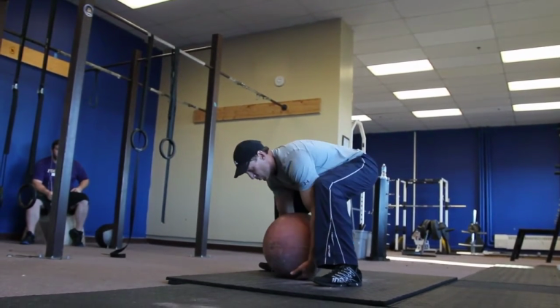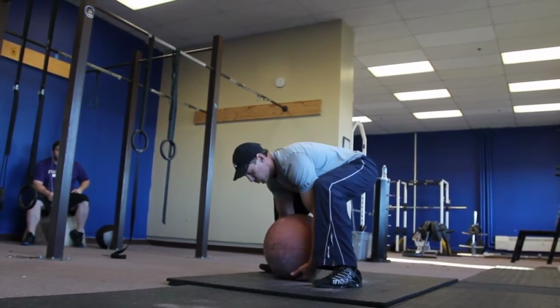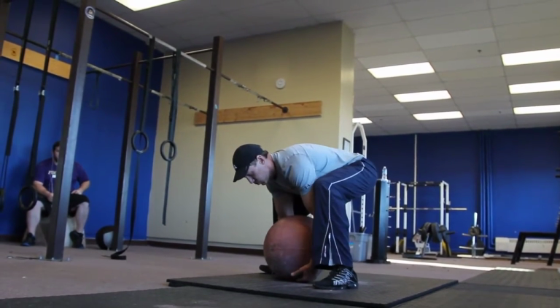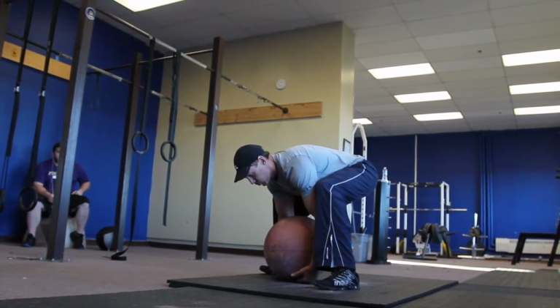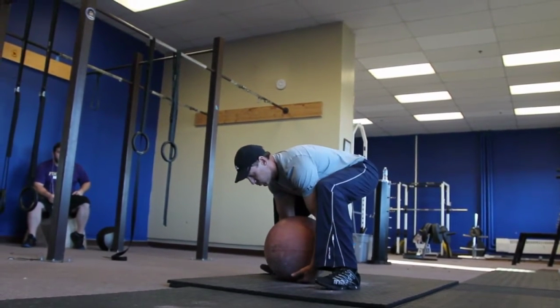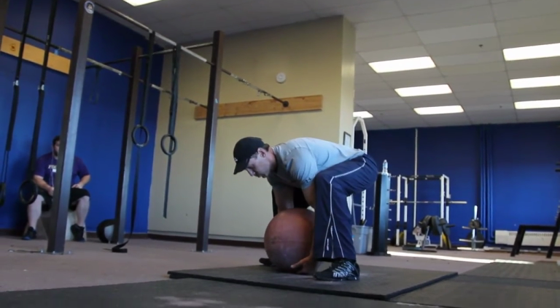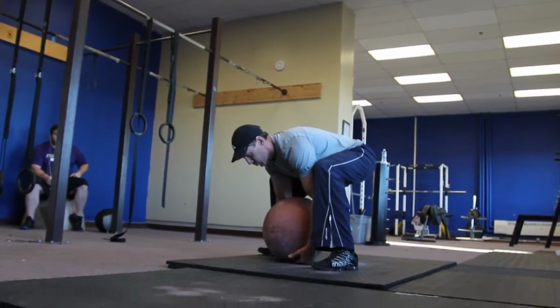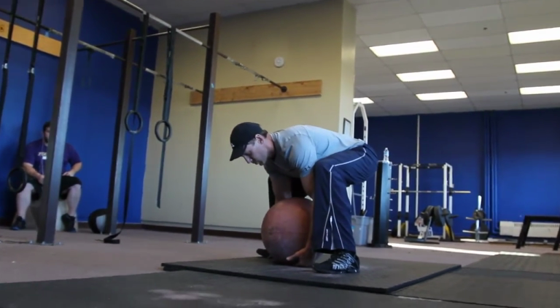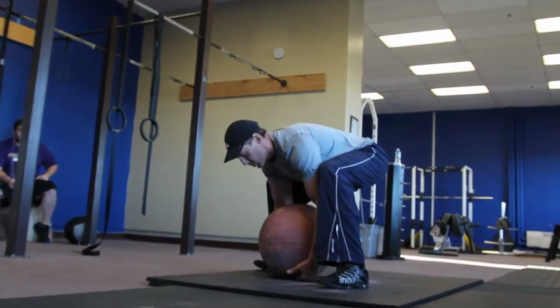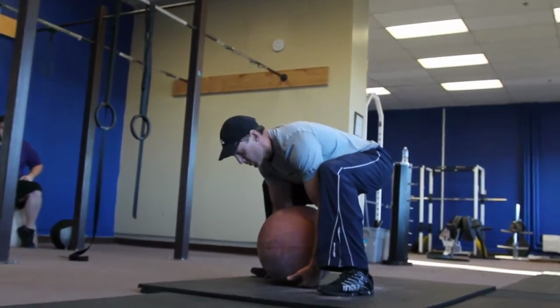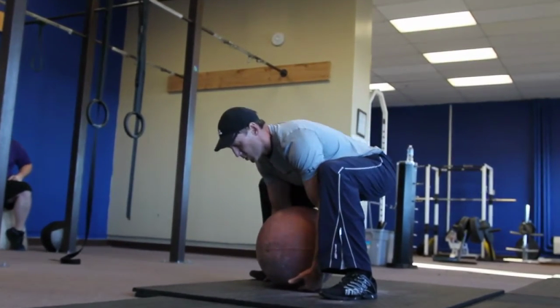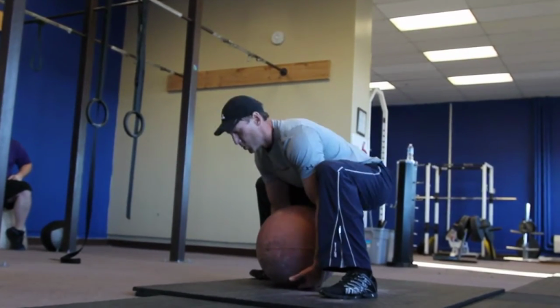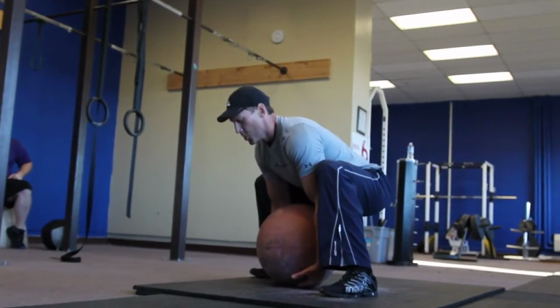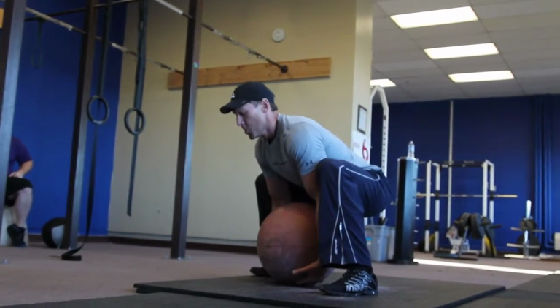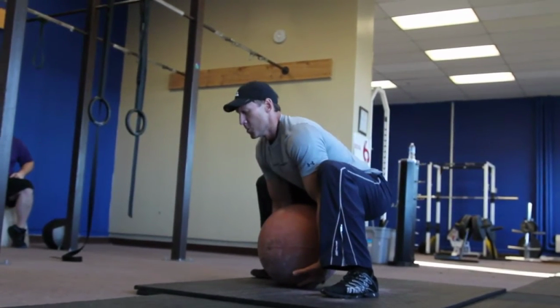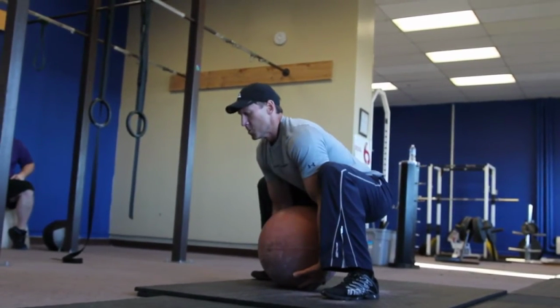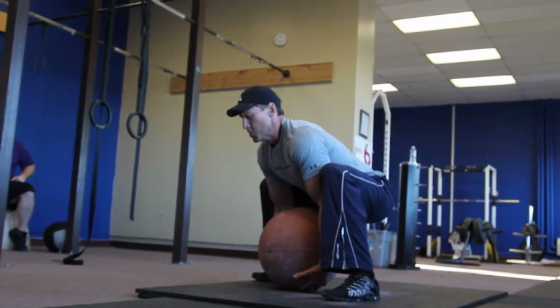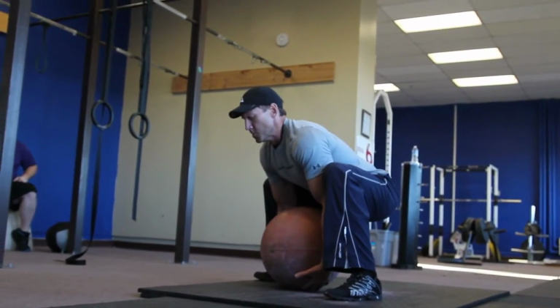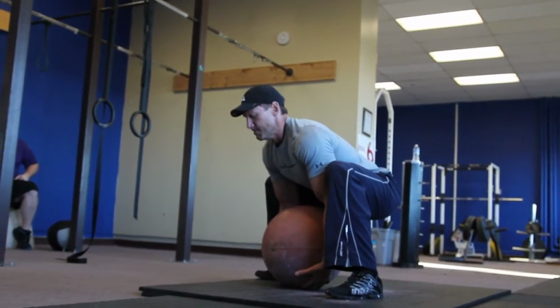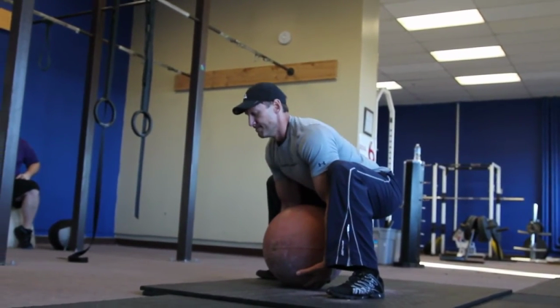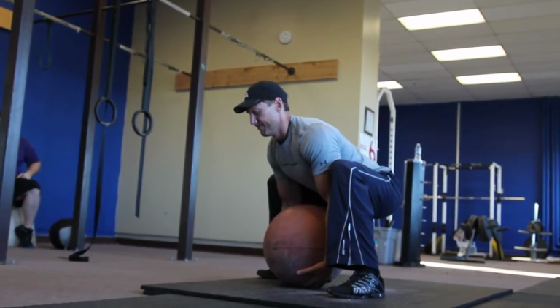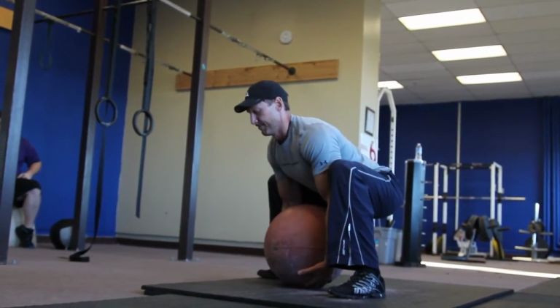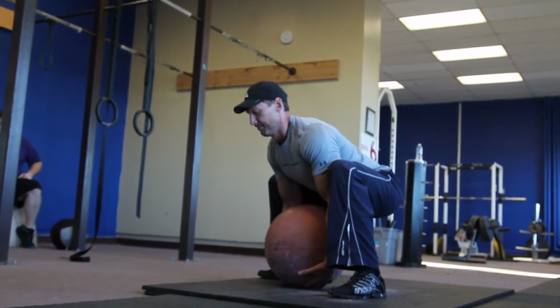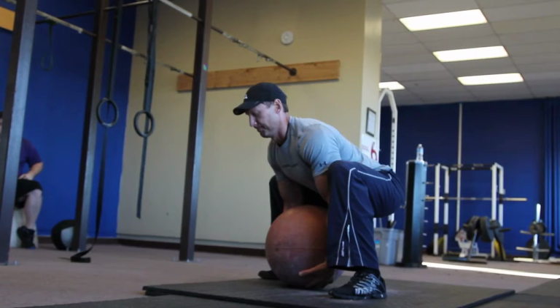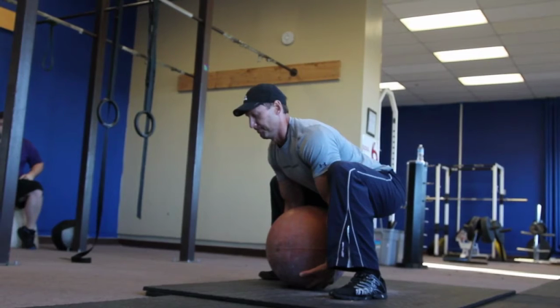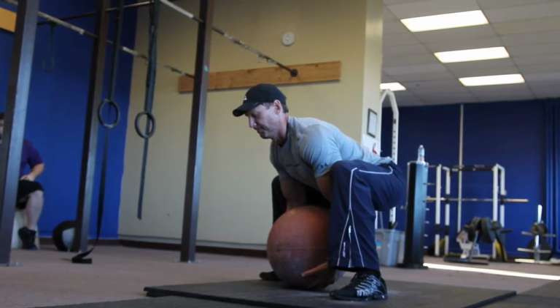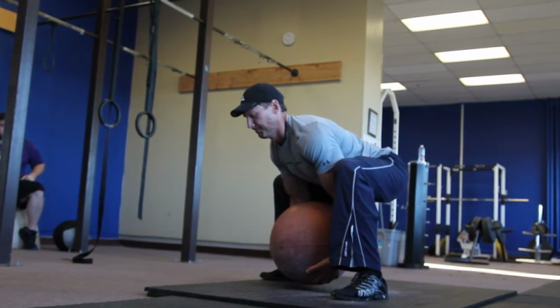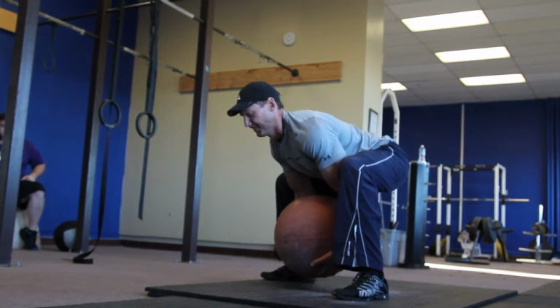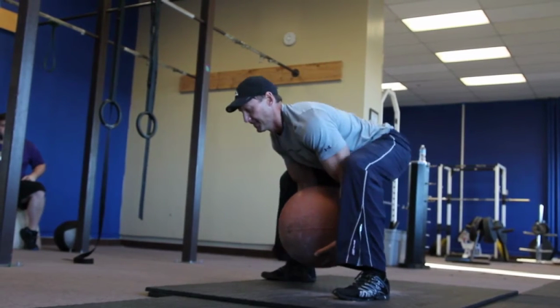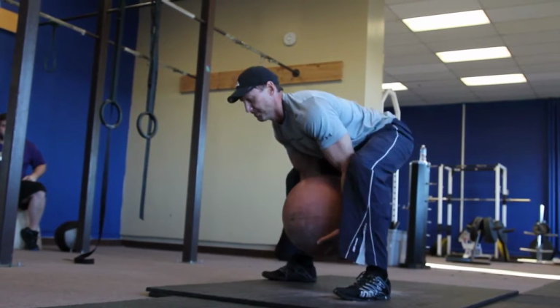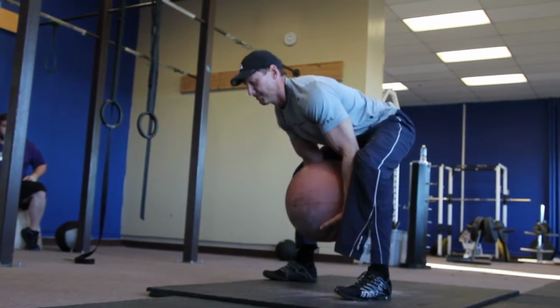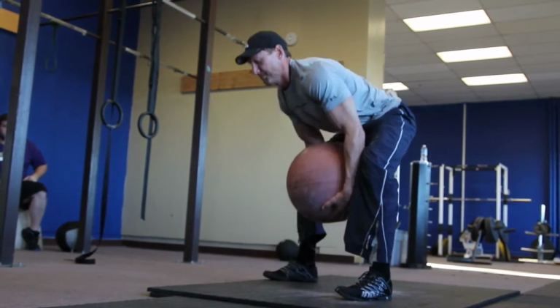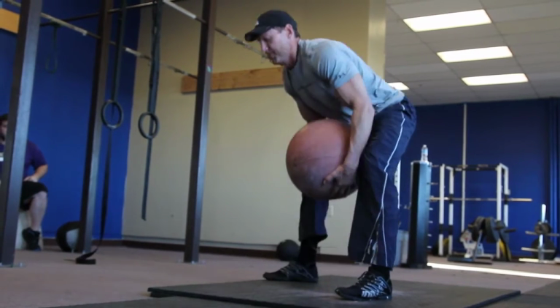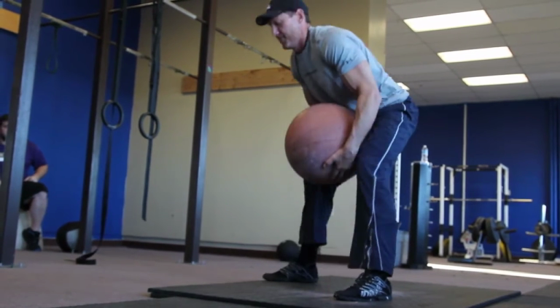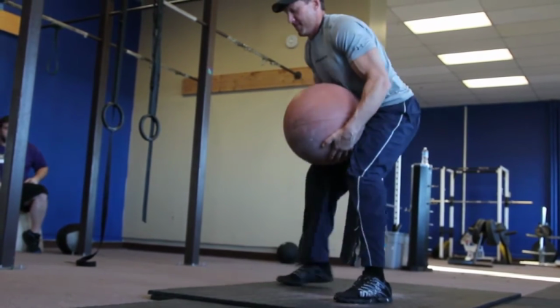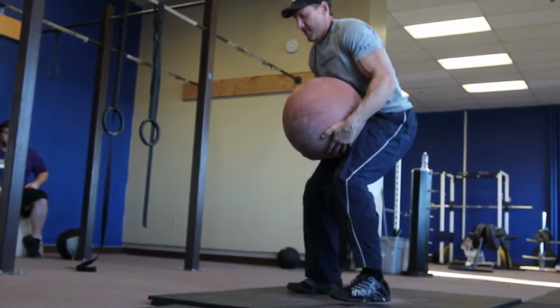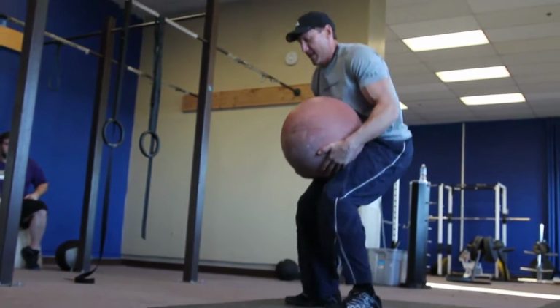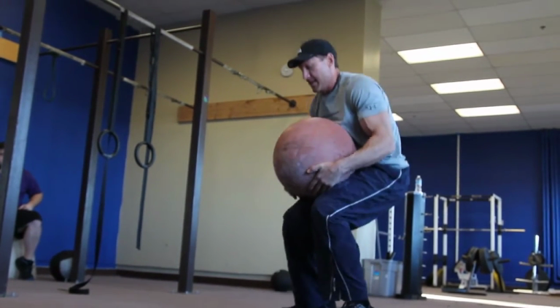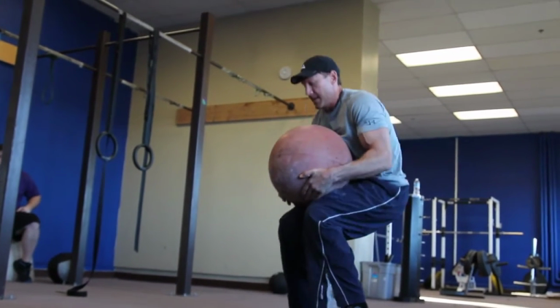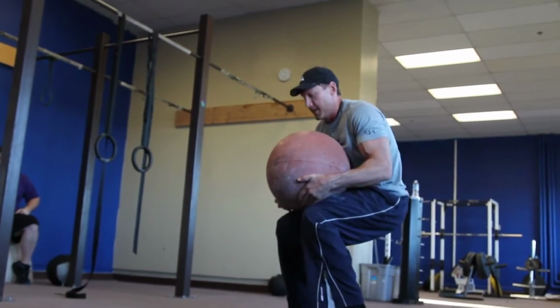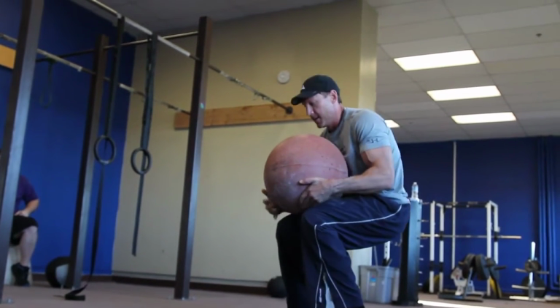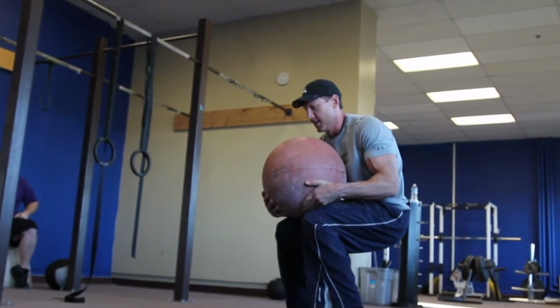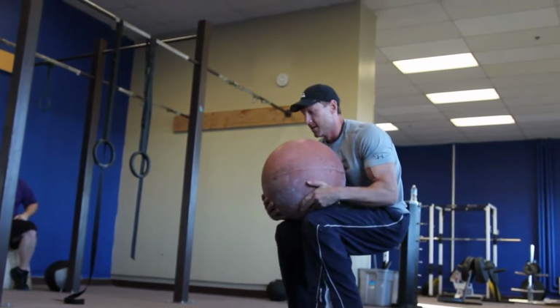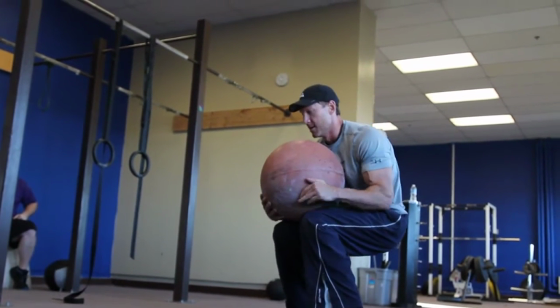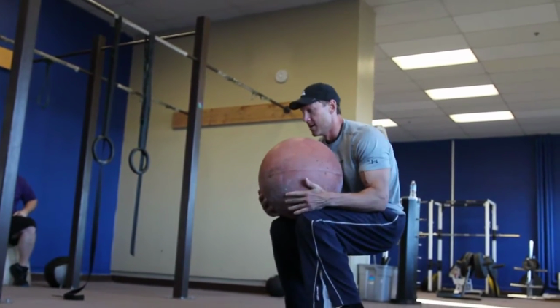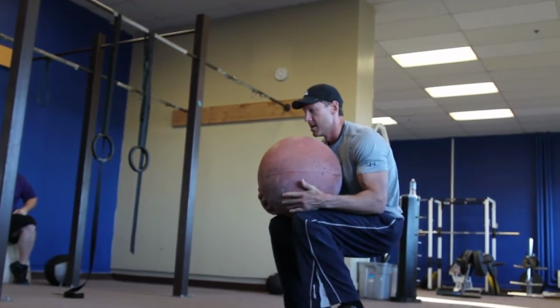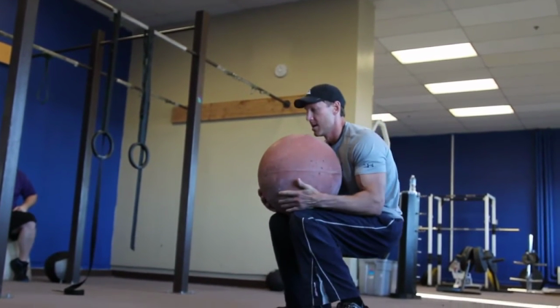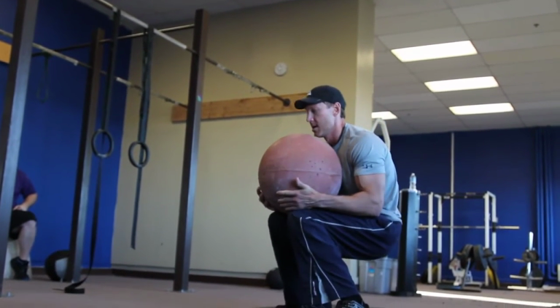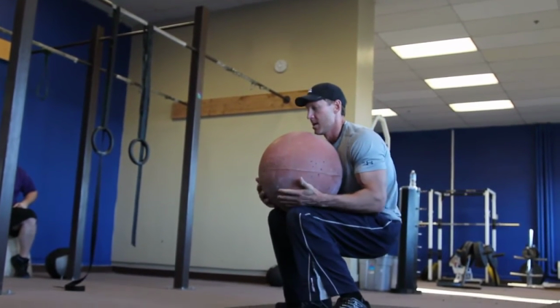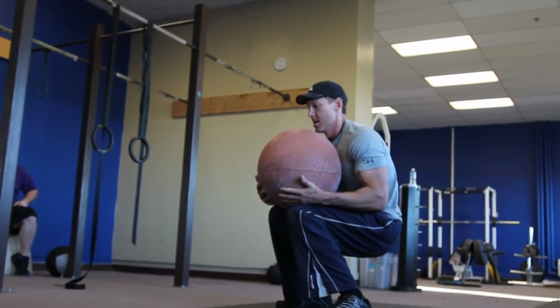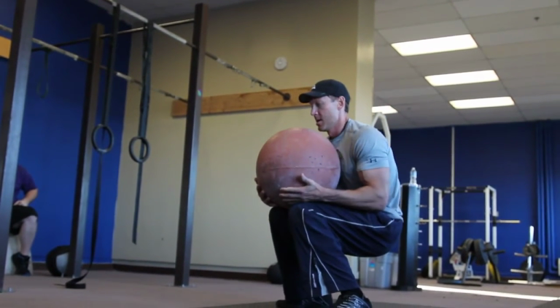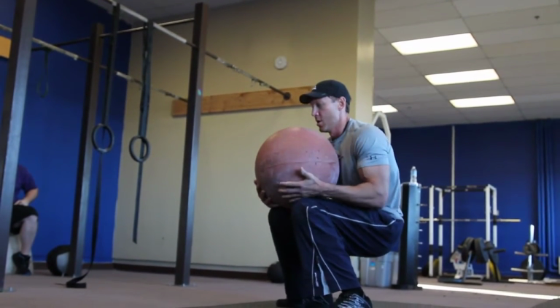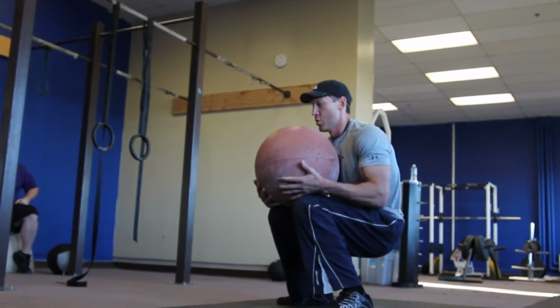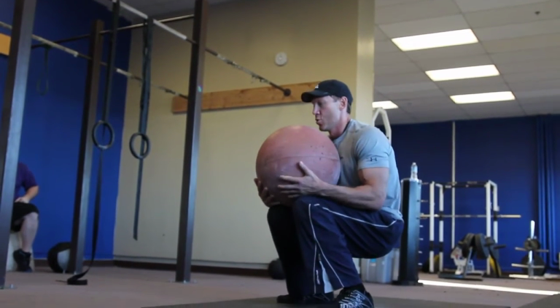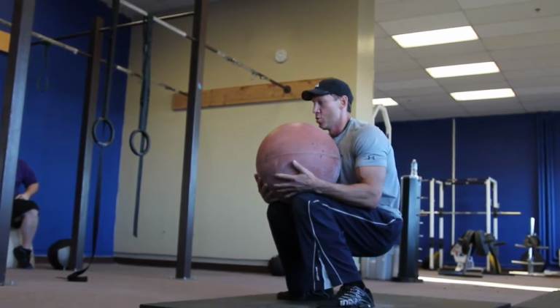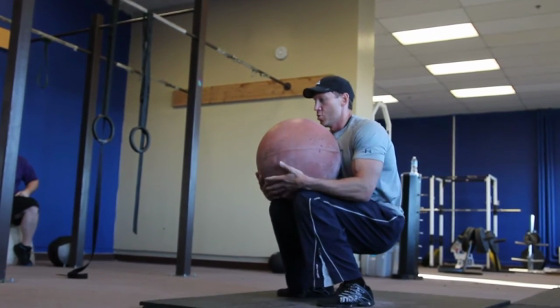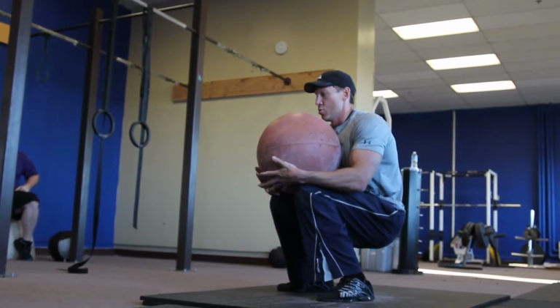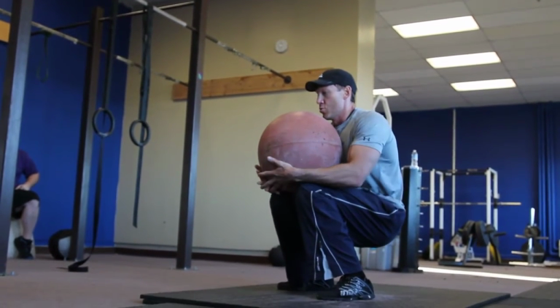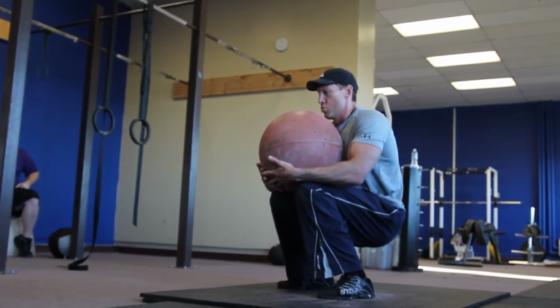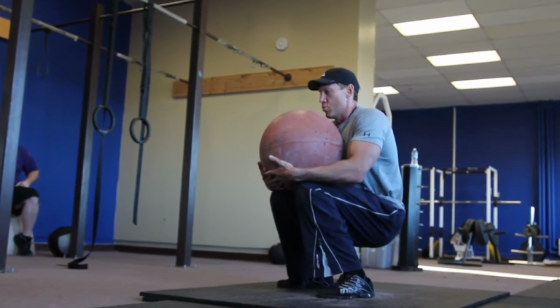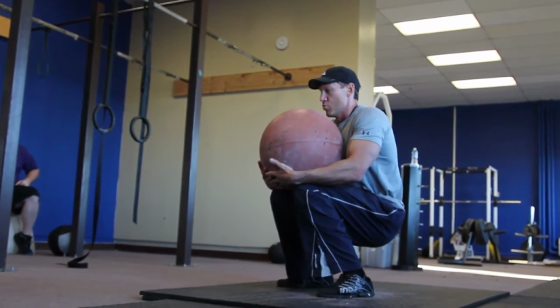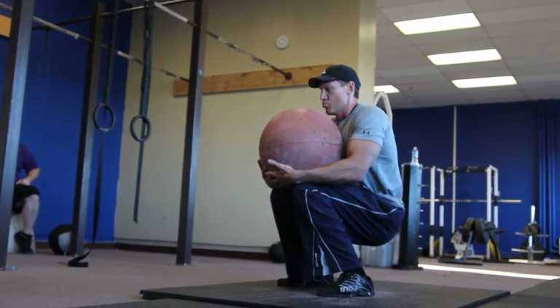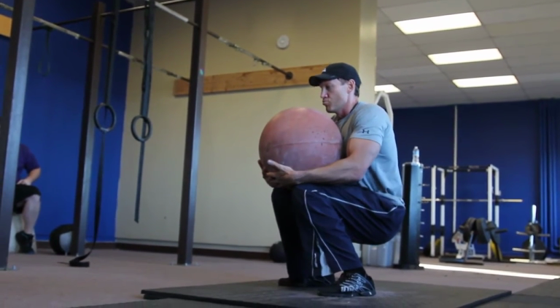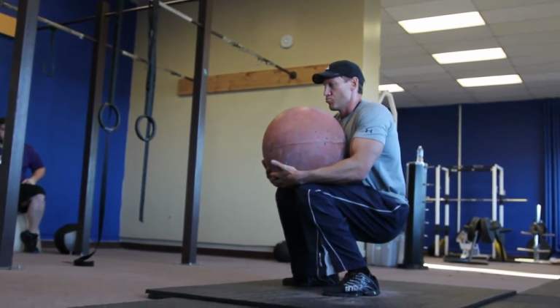Good pace. Nice. There it is! Get a sit right, pull that in your chest.